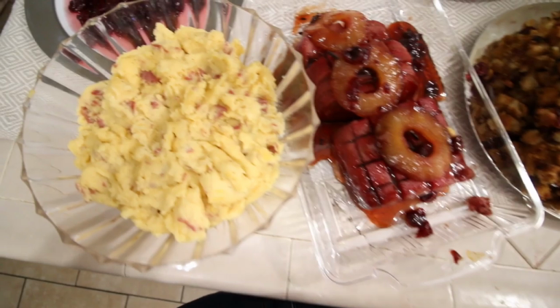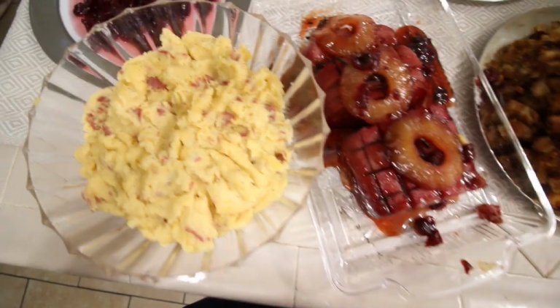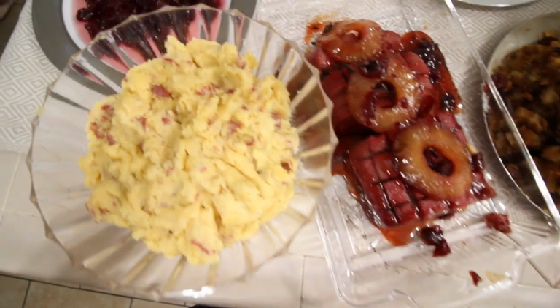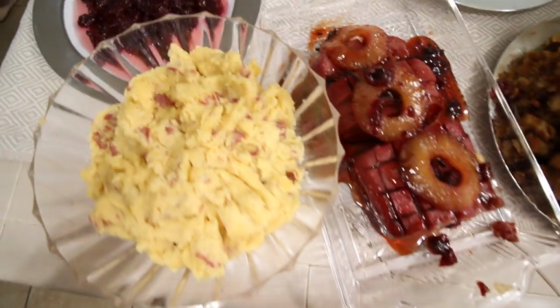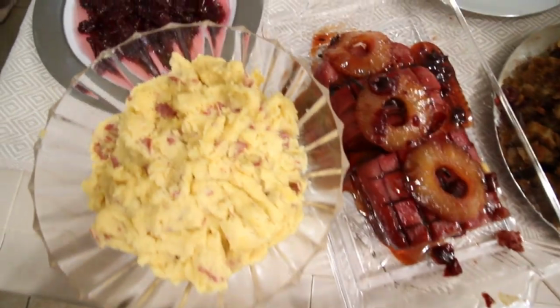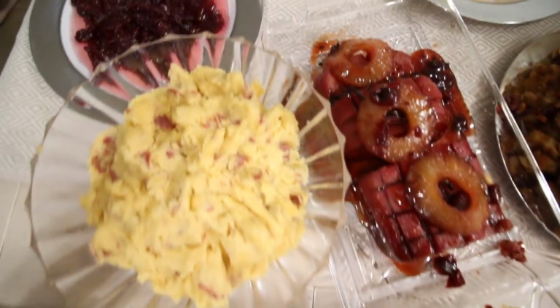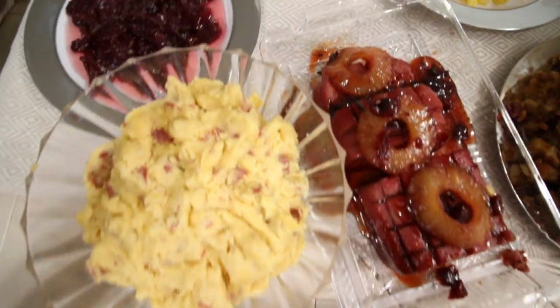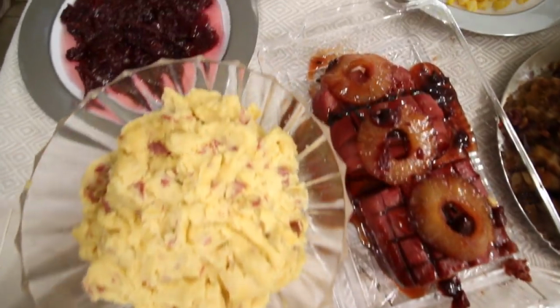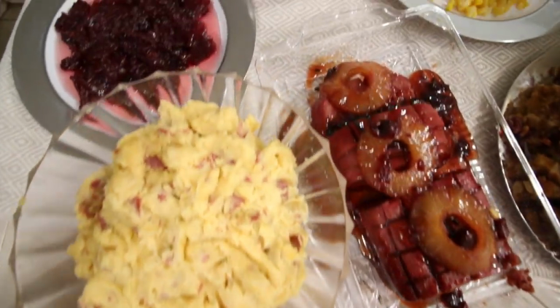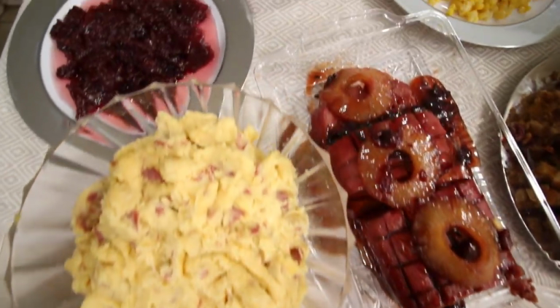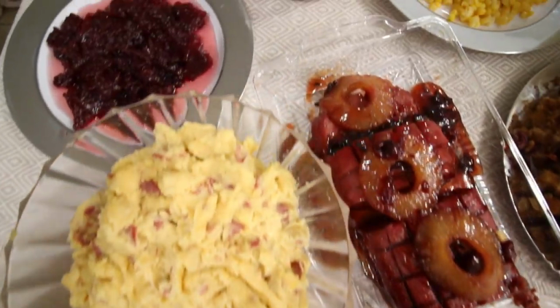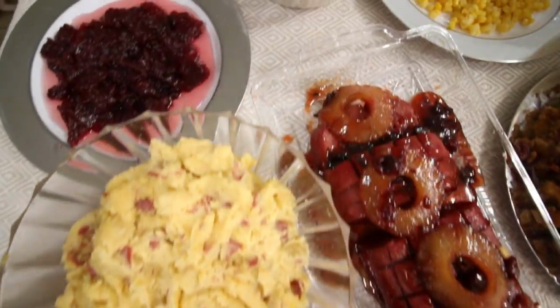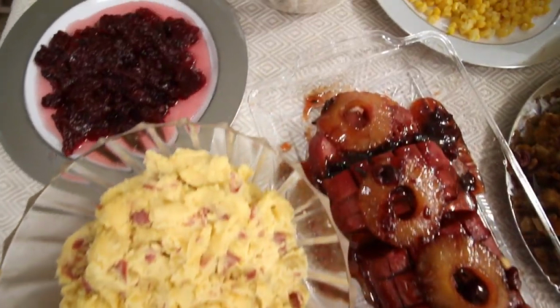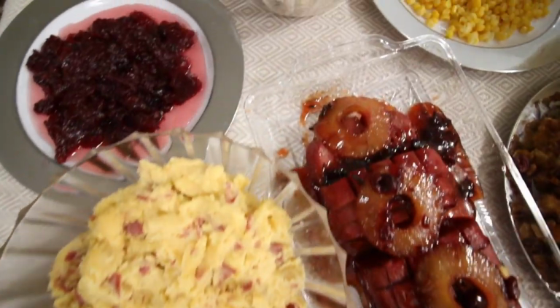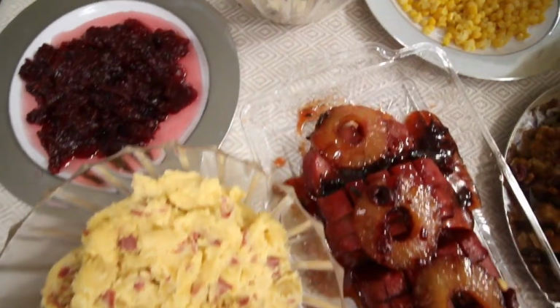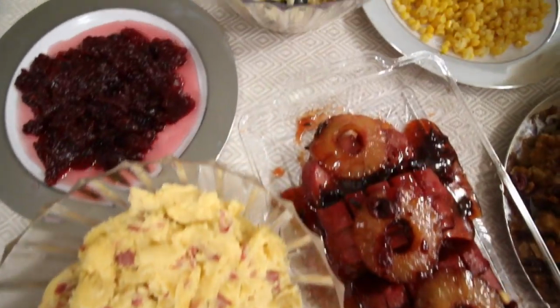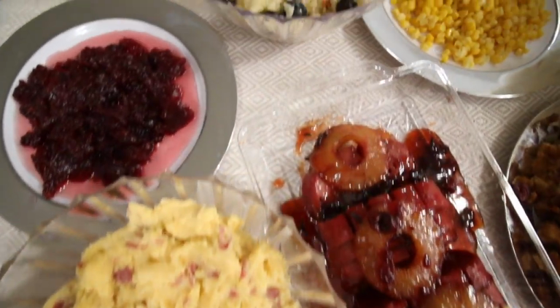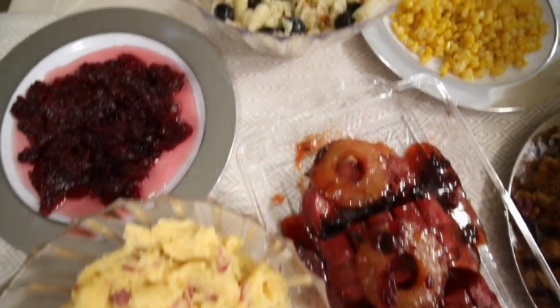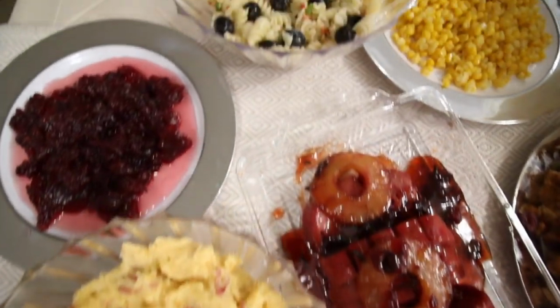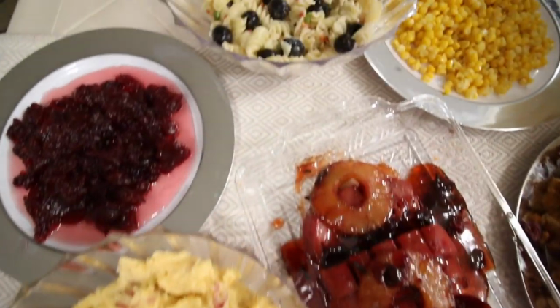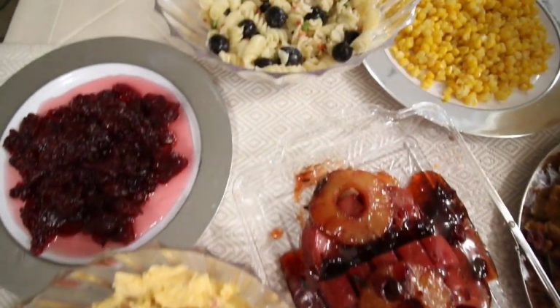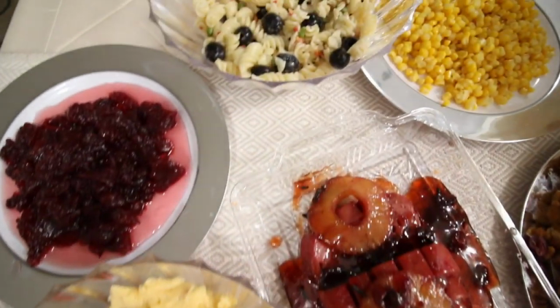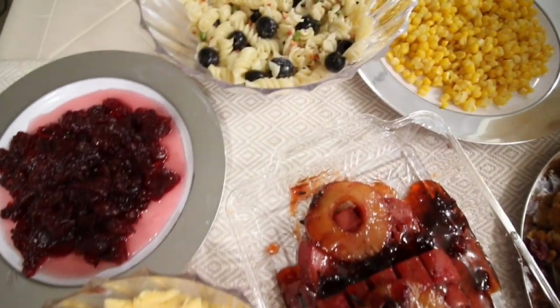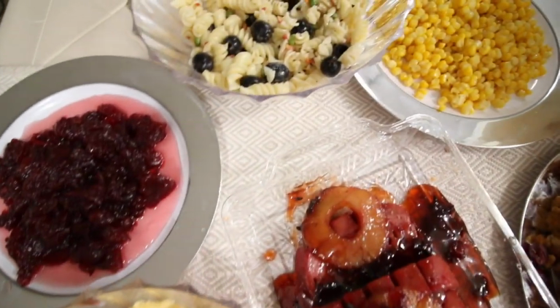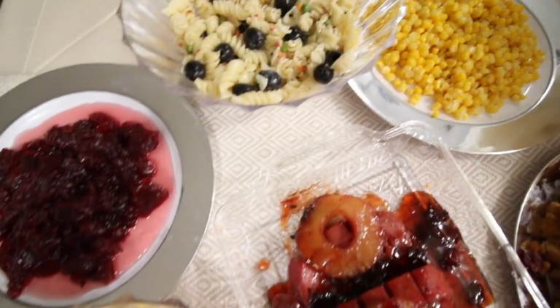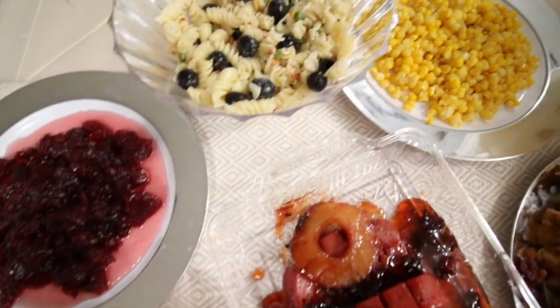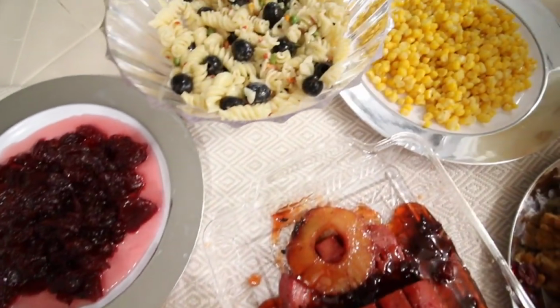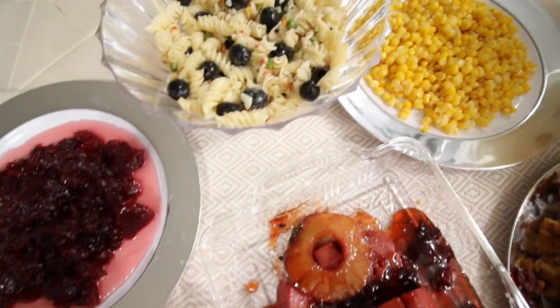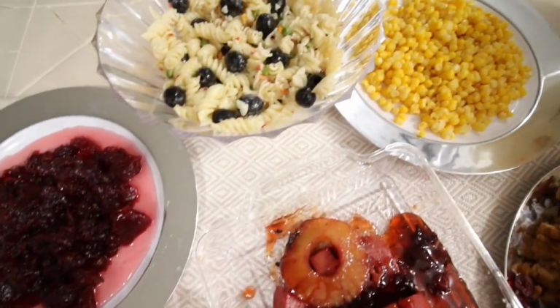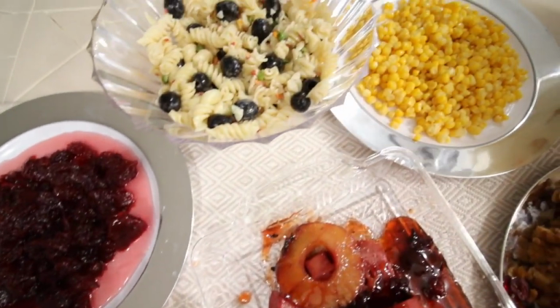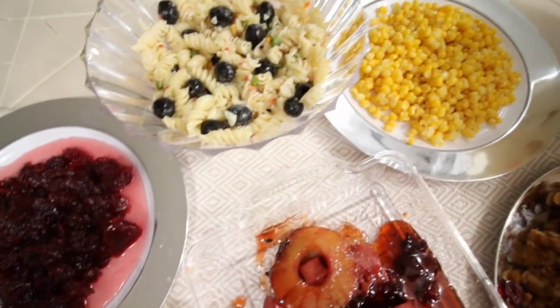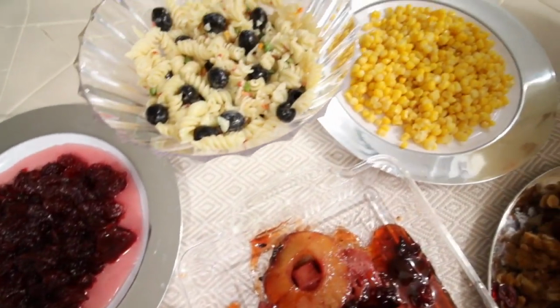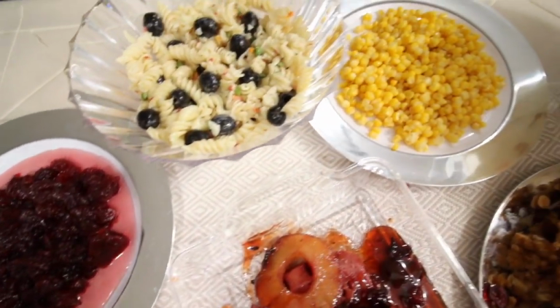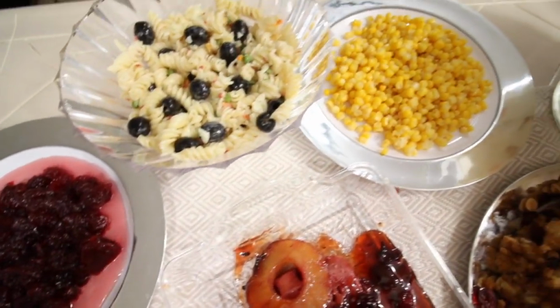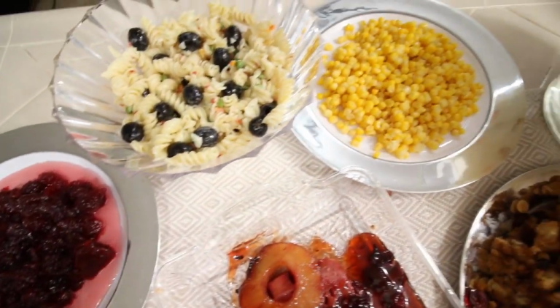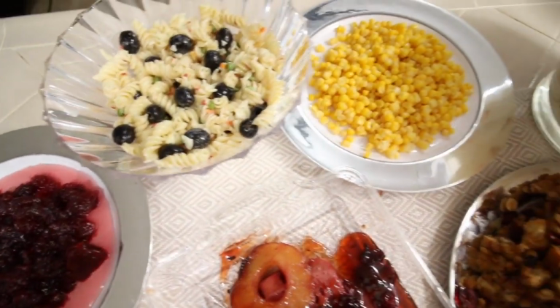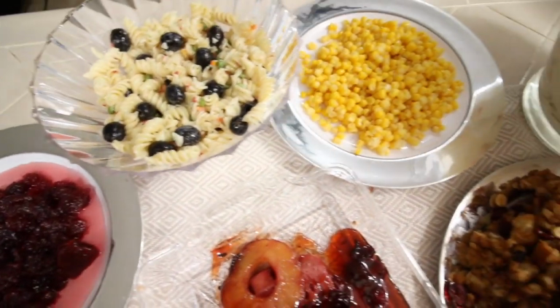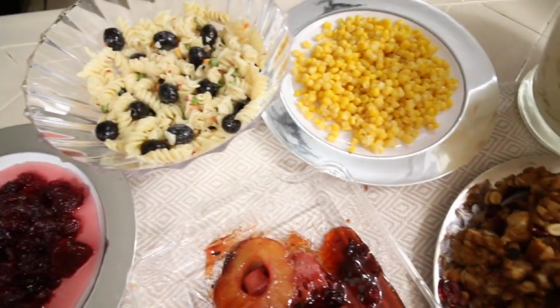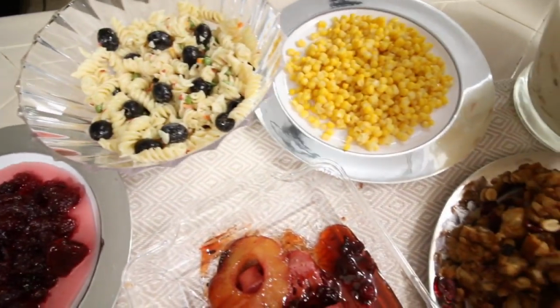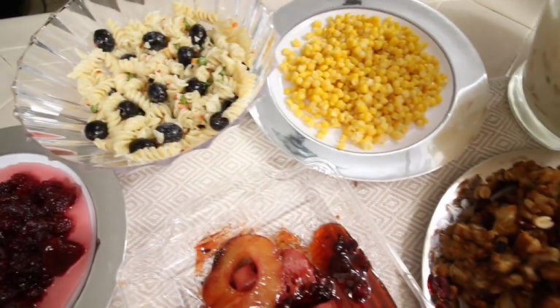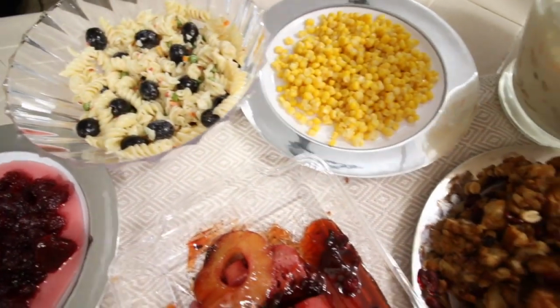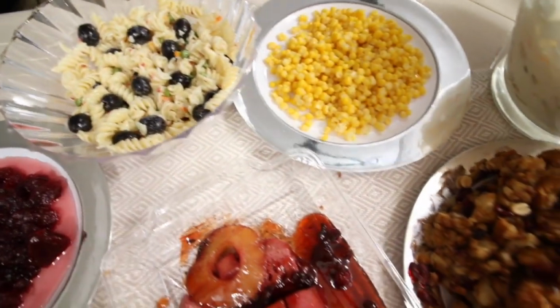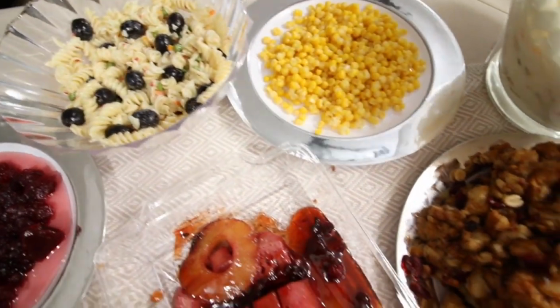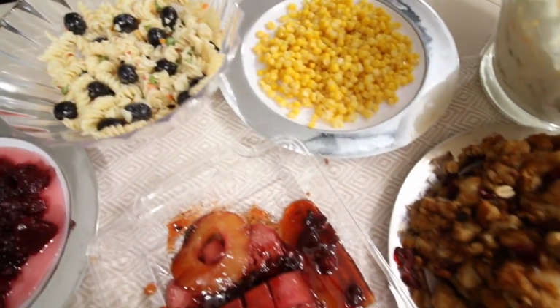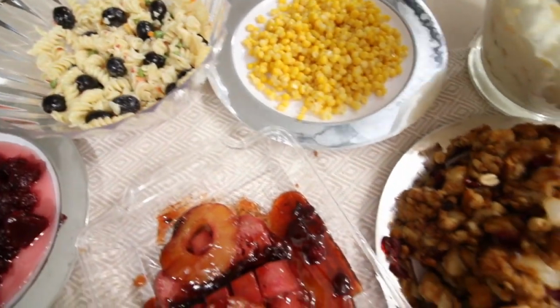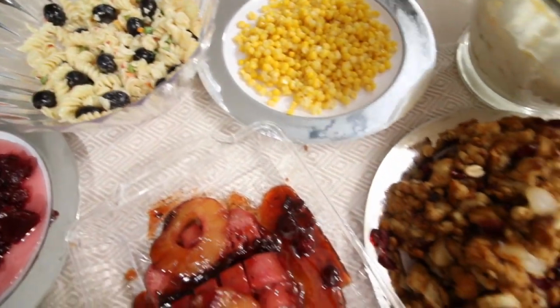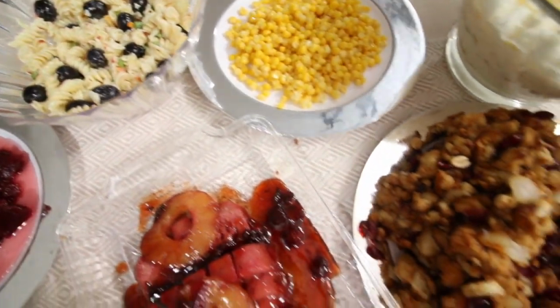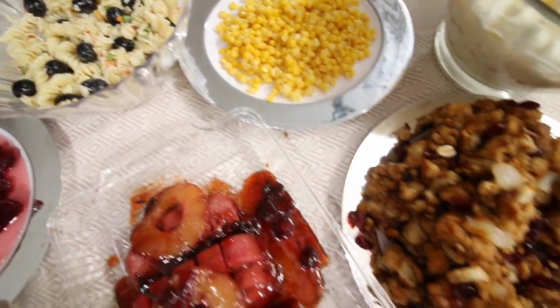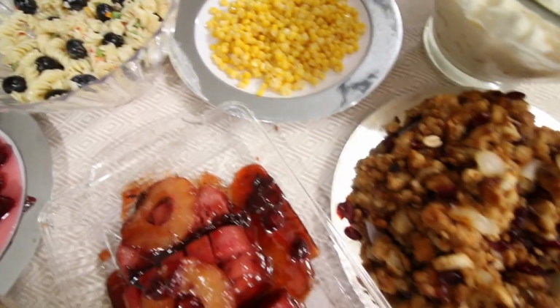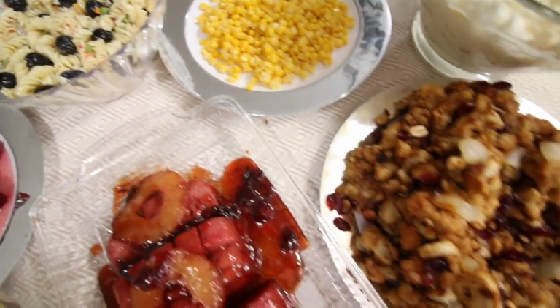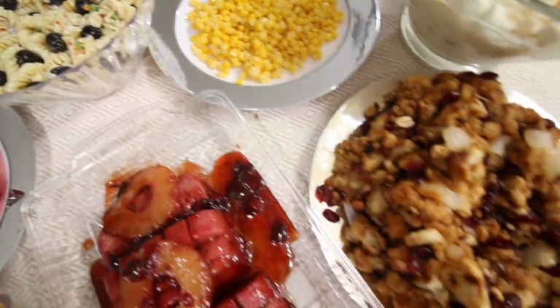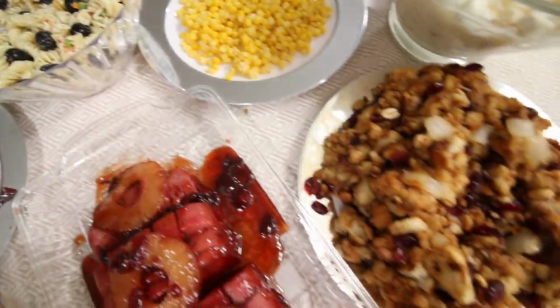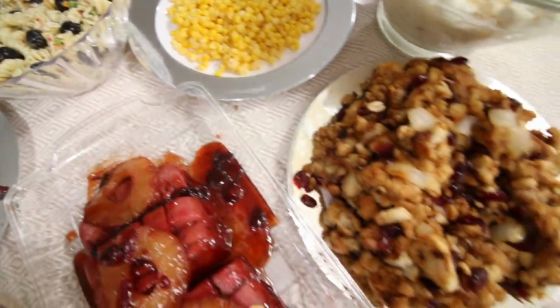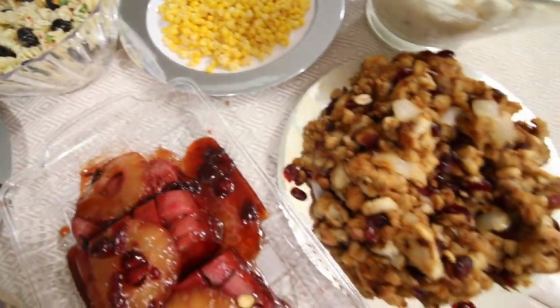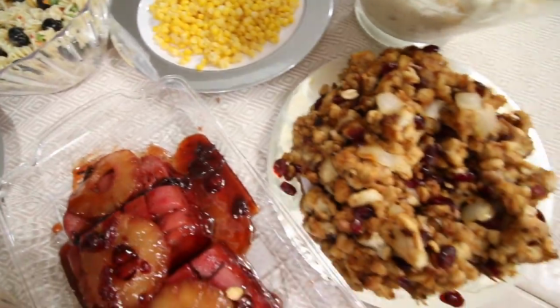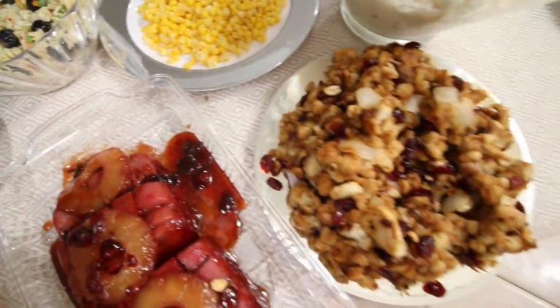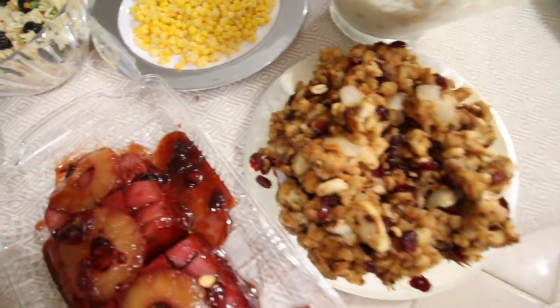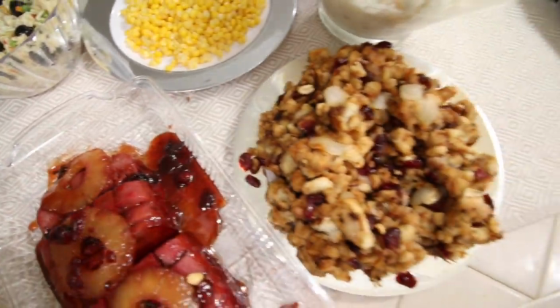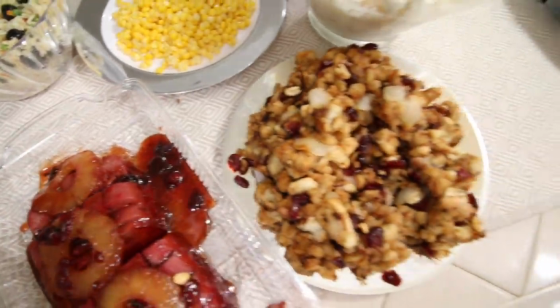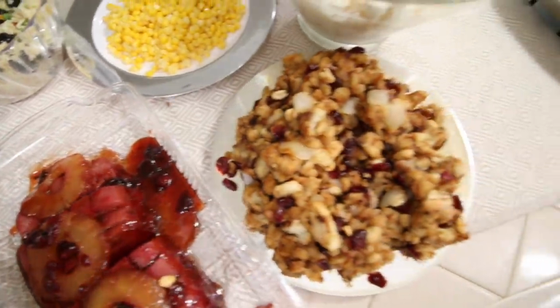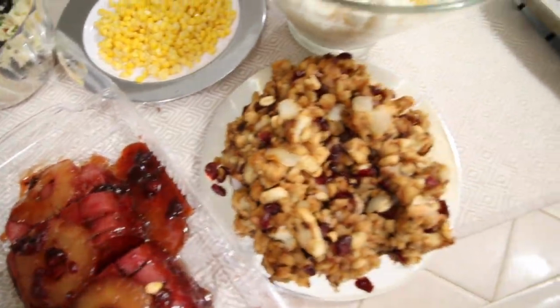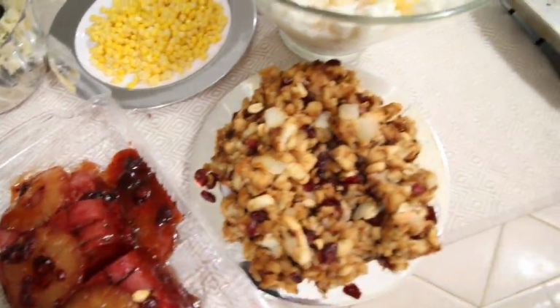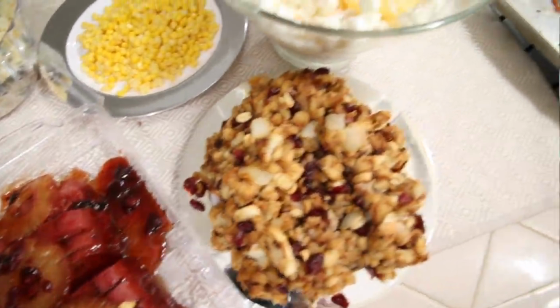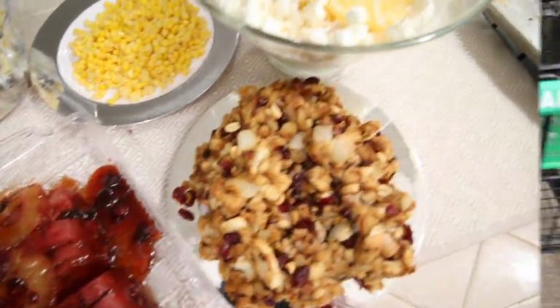In this video, I'm going to be showing you guys how I made this complete Thanksgiving dinner using only dollar store food.